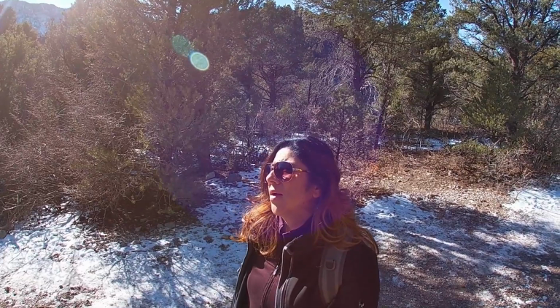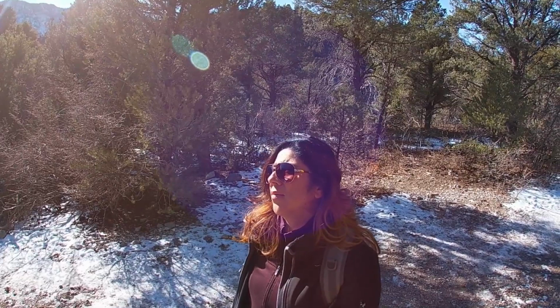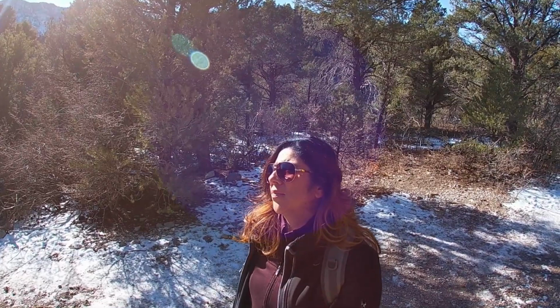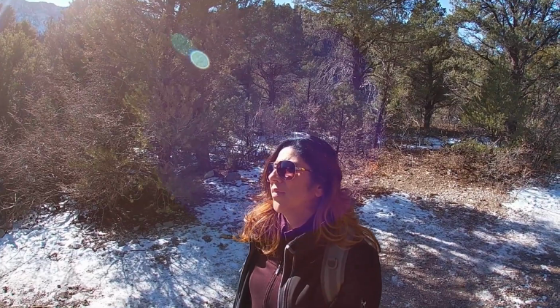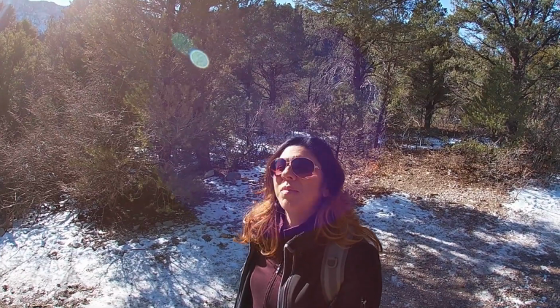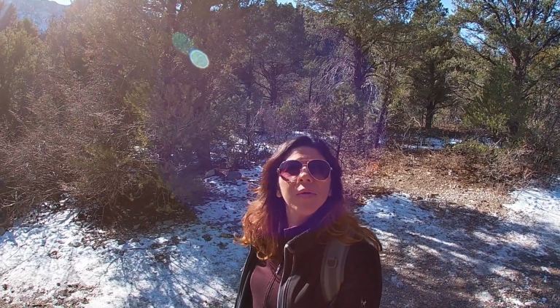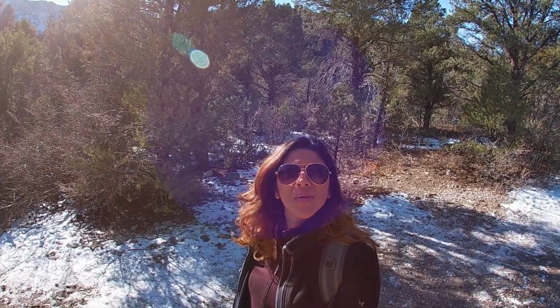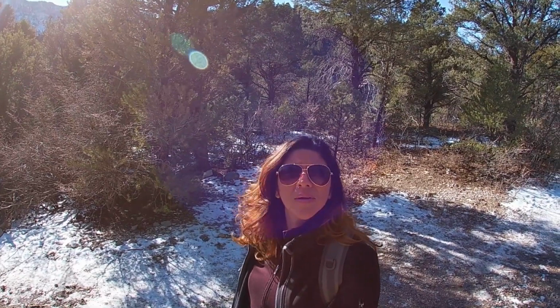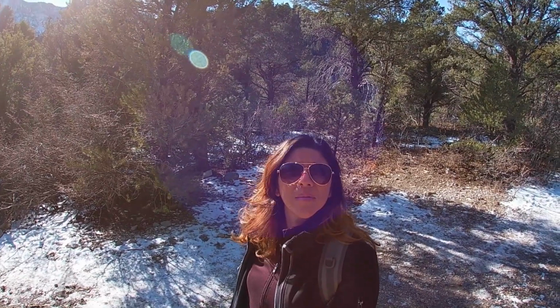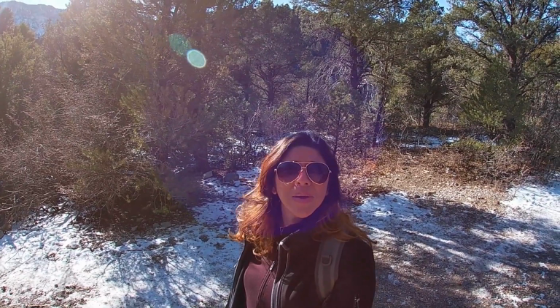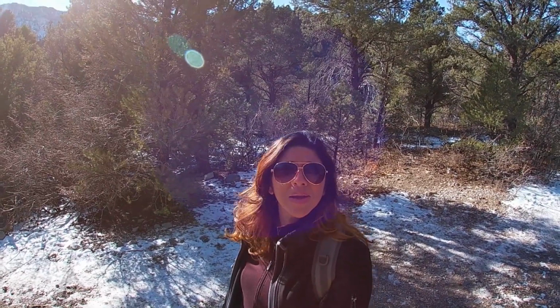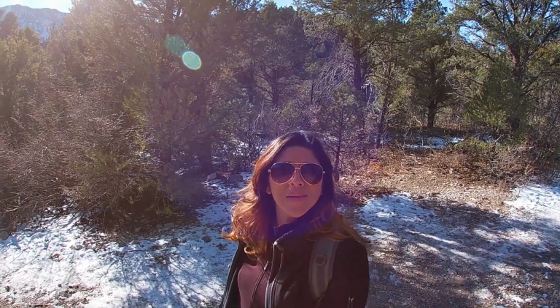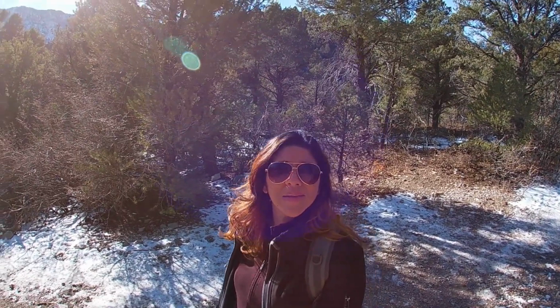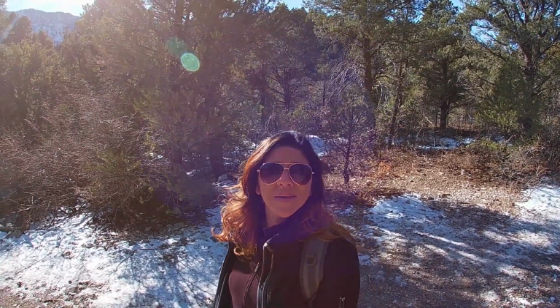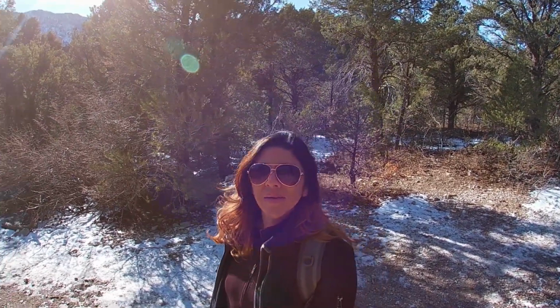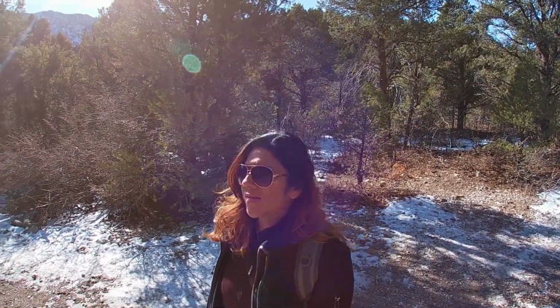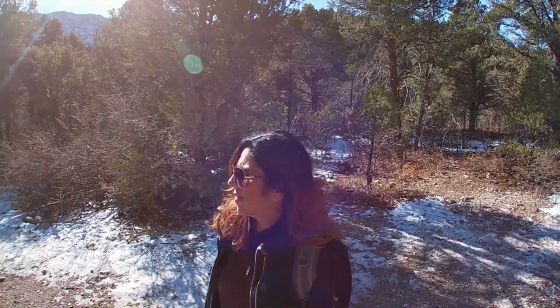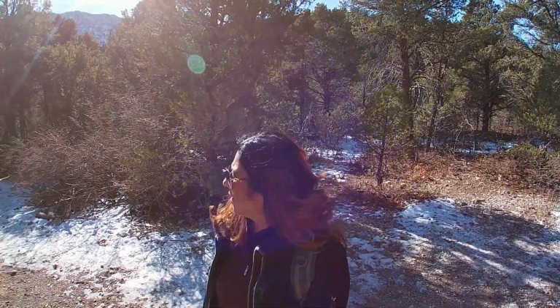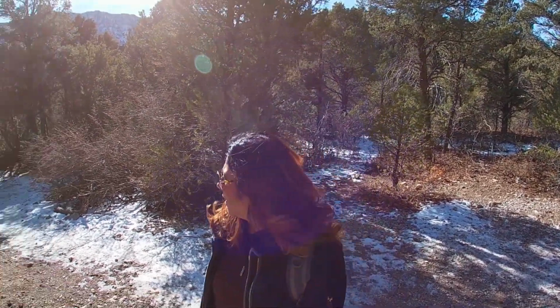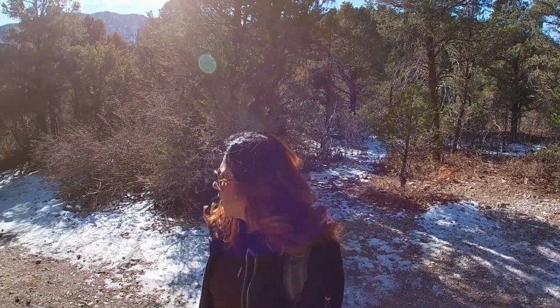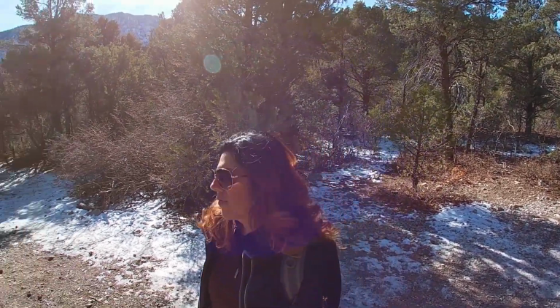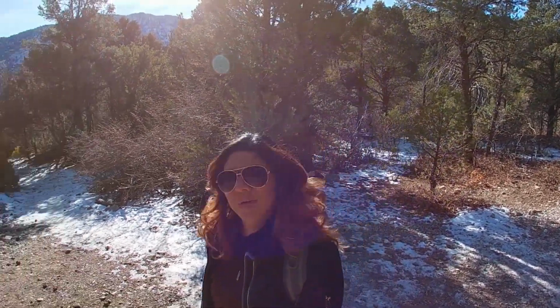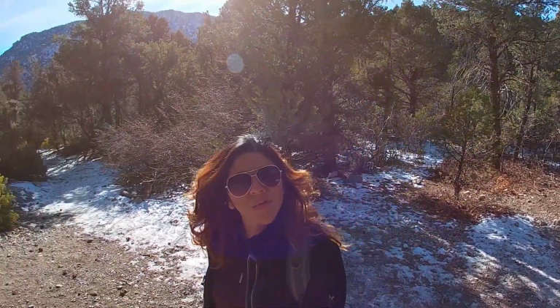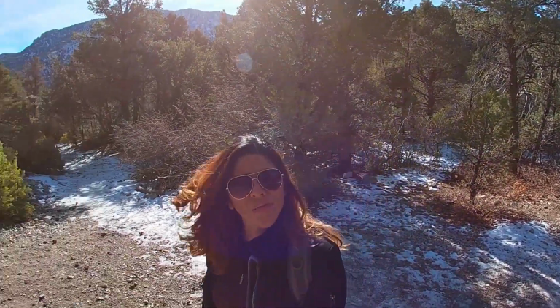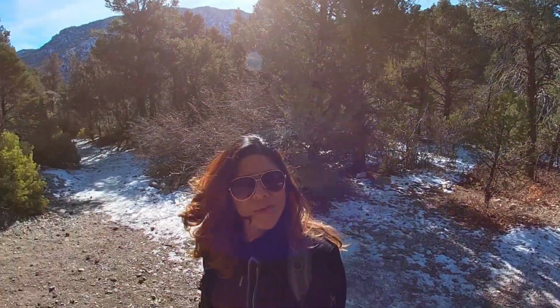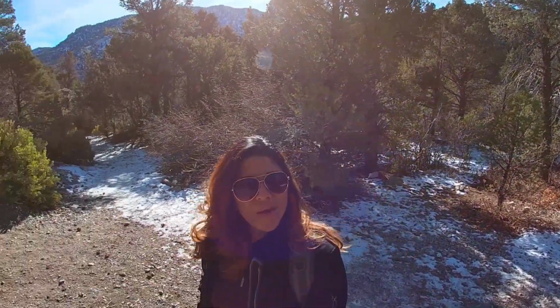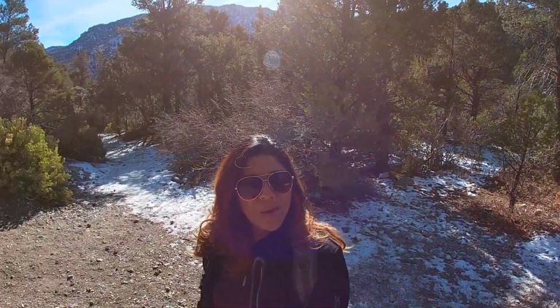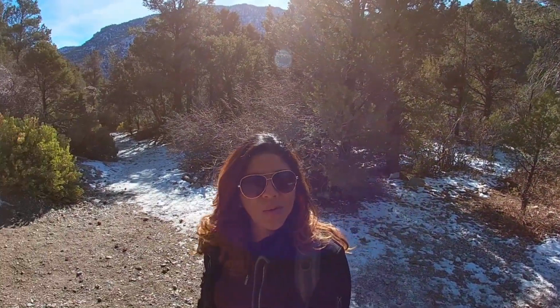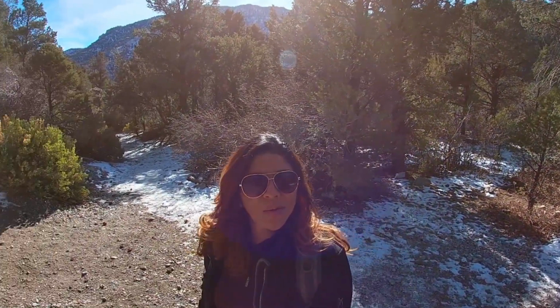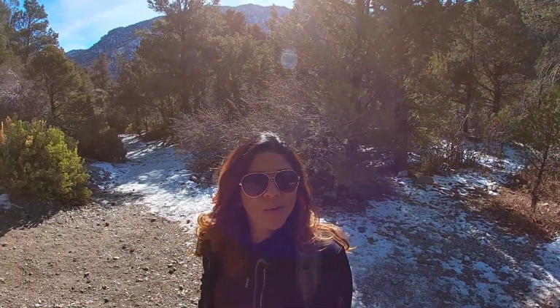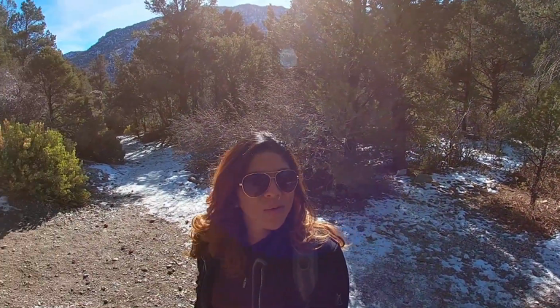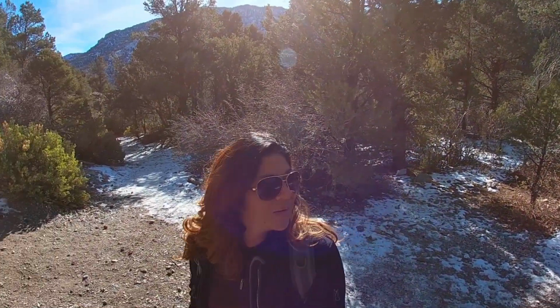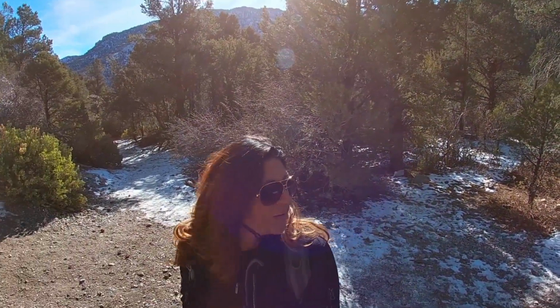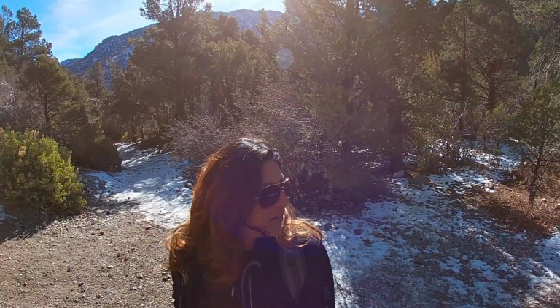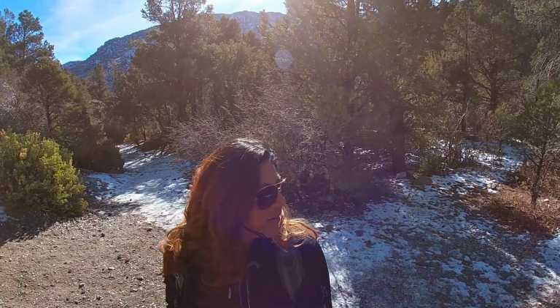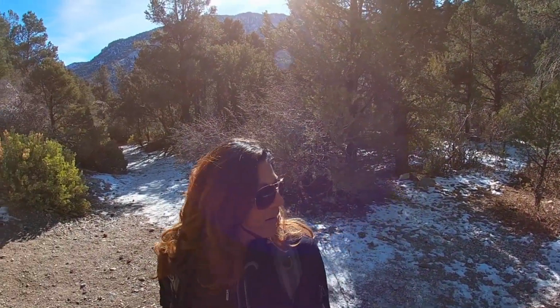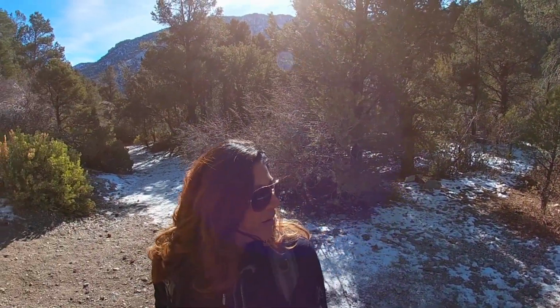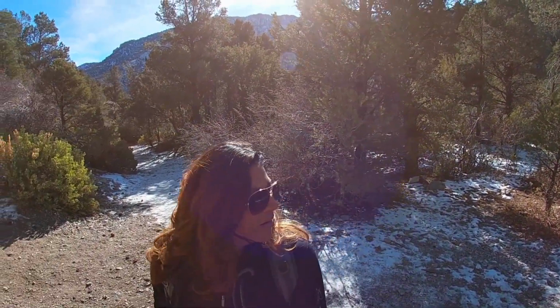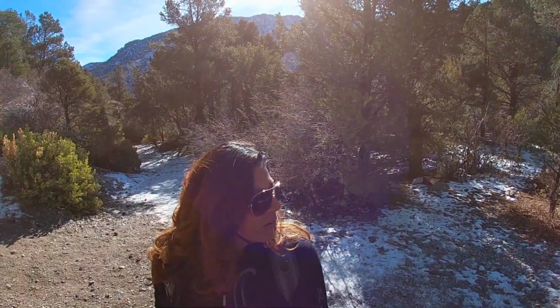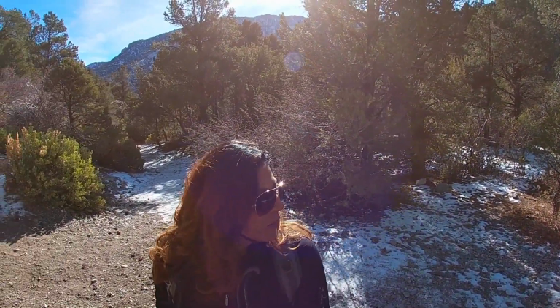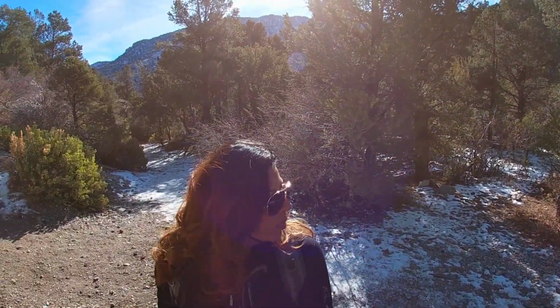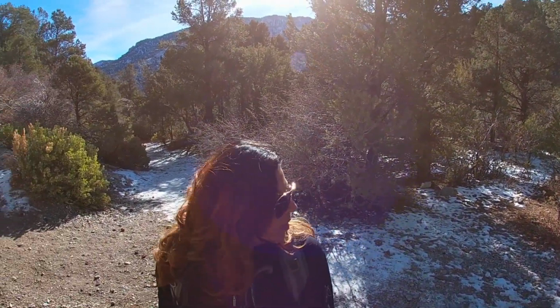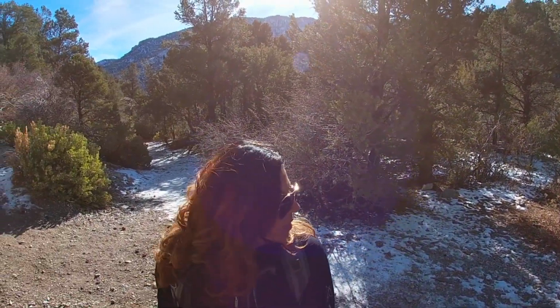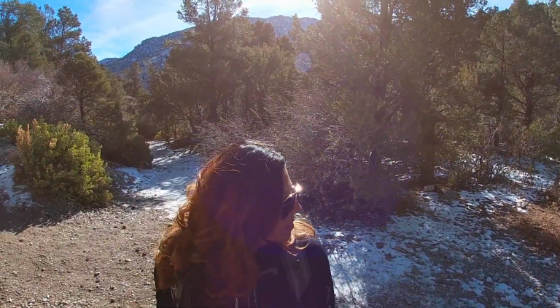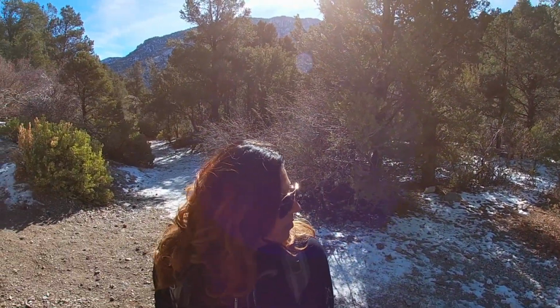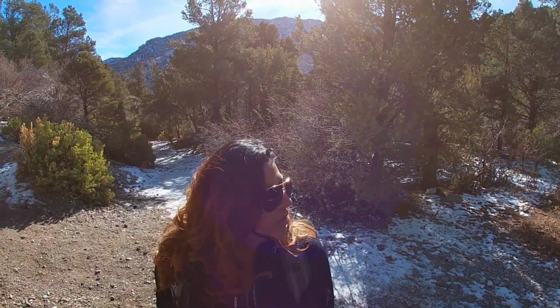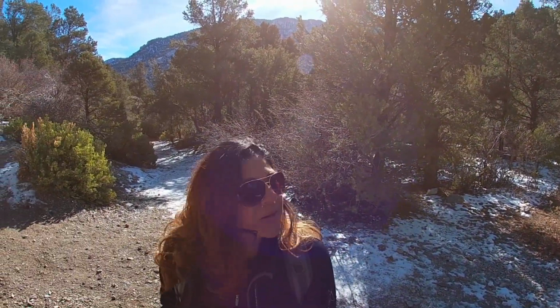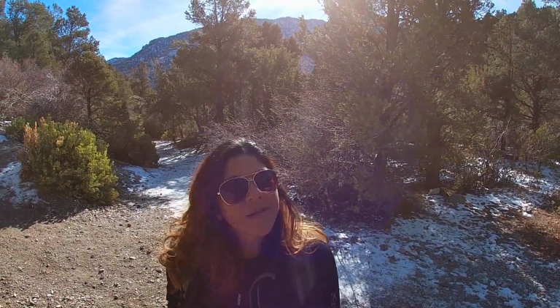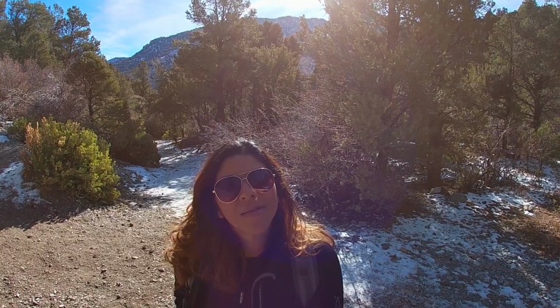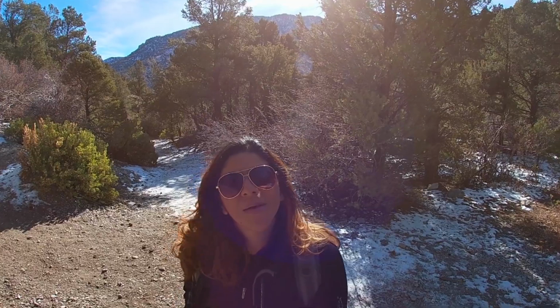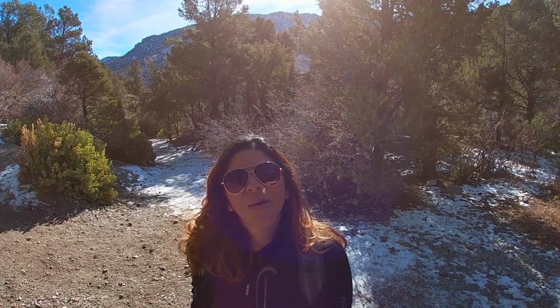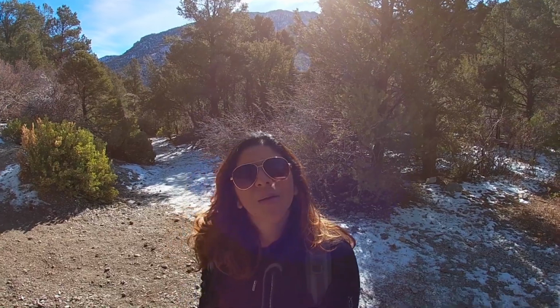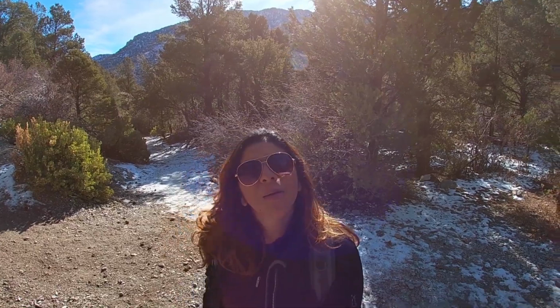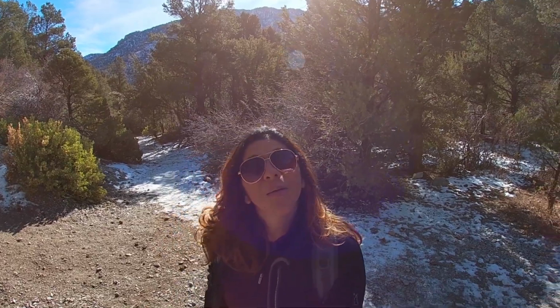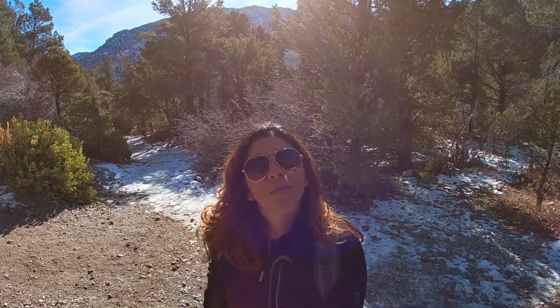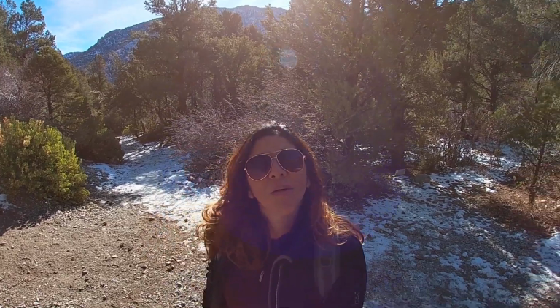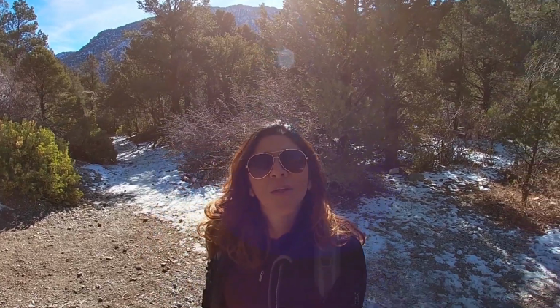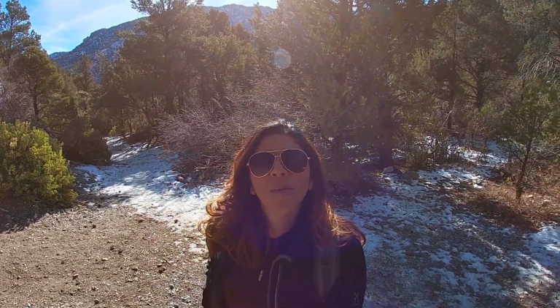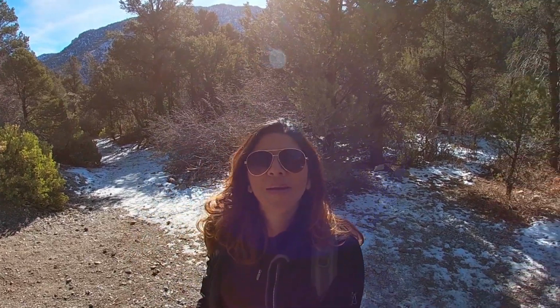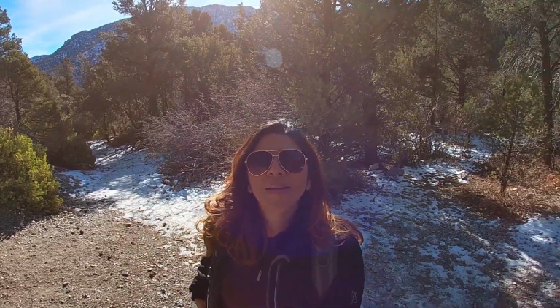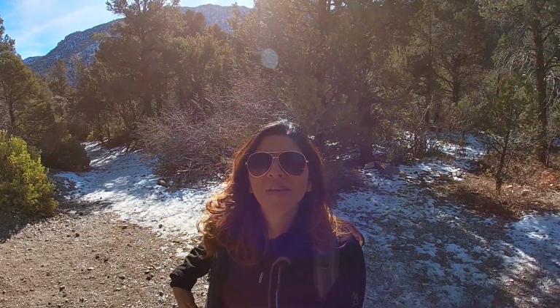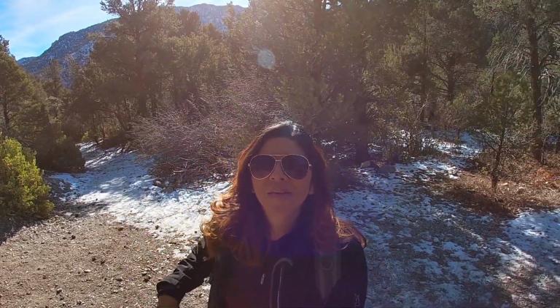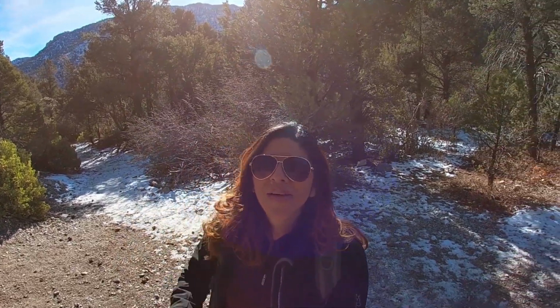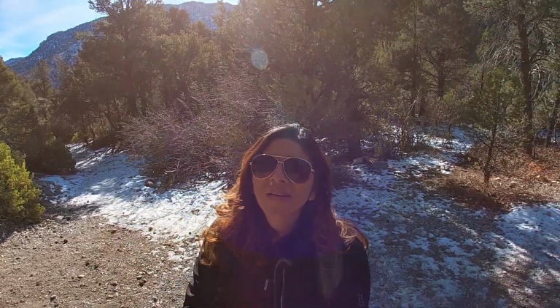The views are amazing. There's a little bit of snow on parts of it. Follow me on the trail.